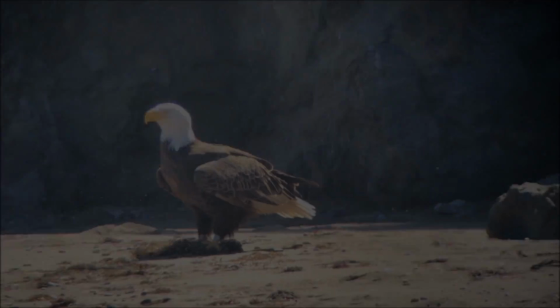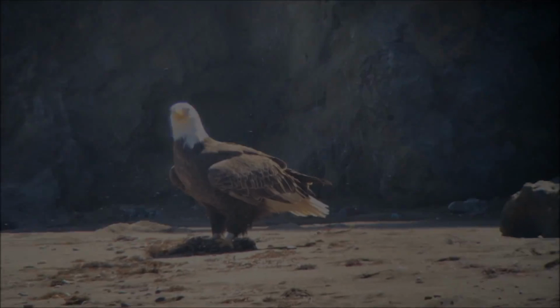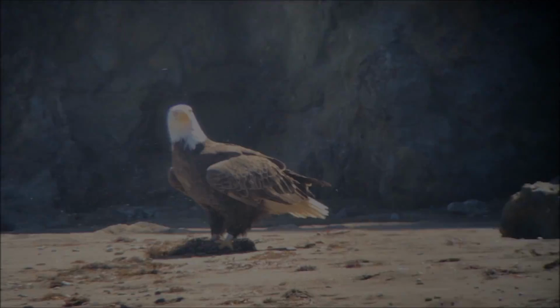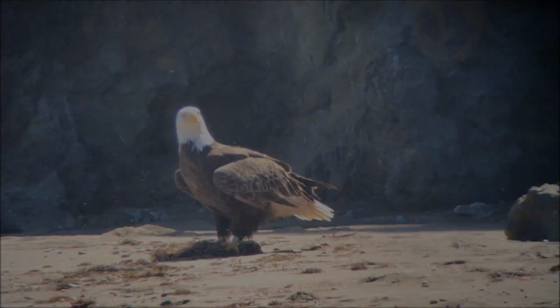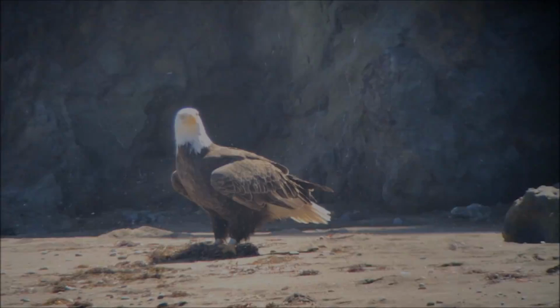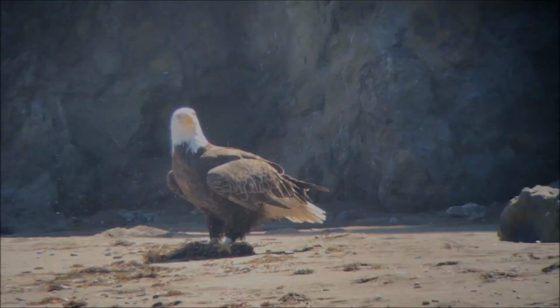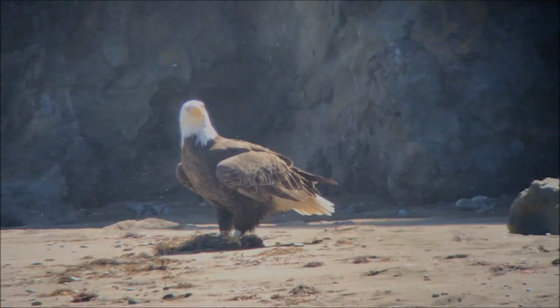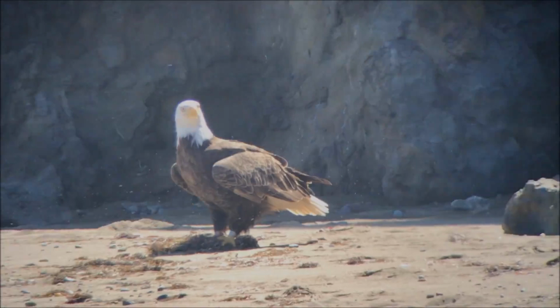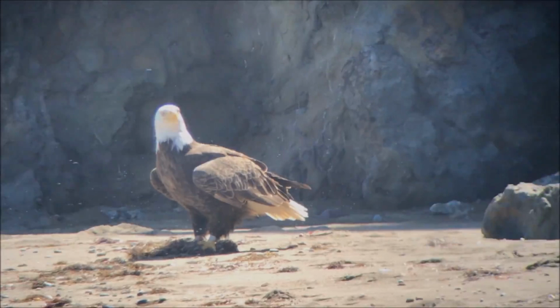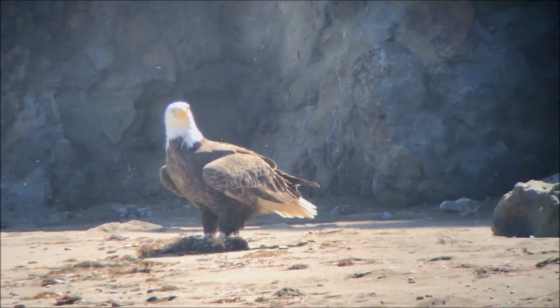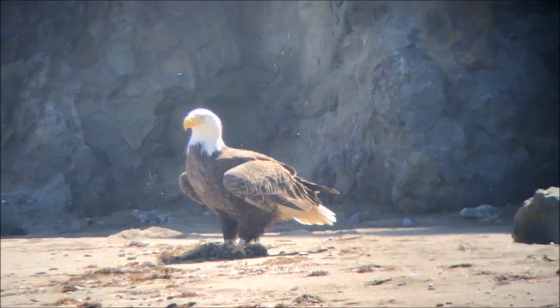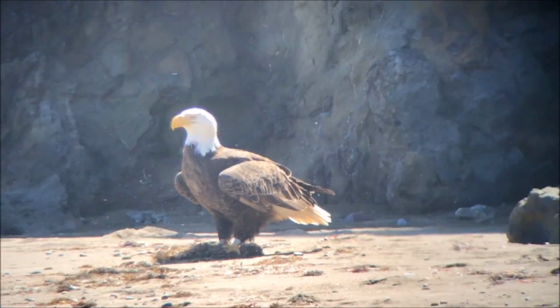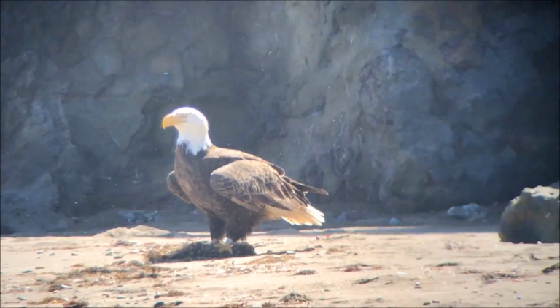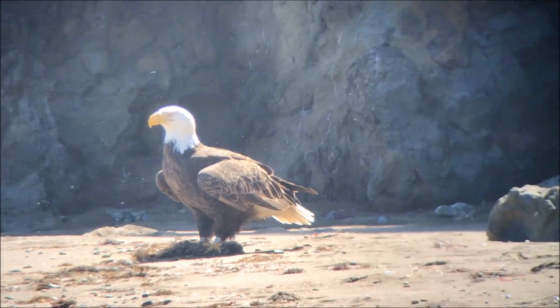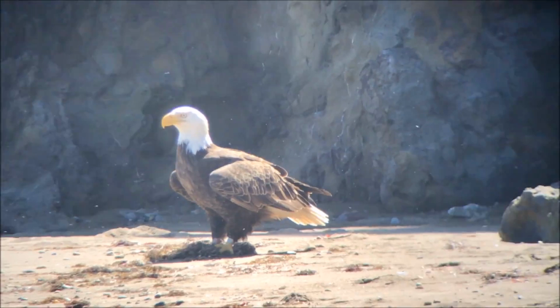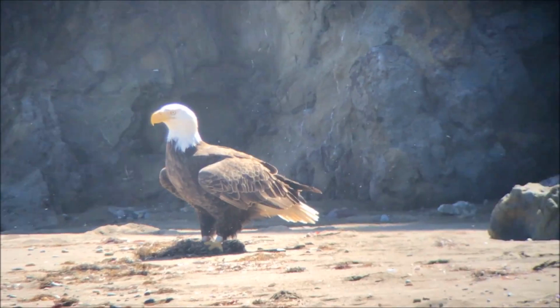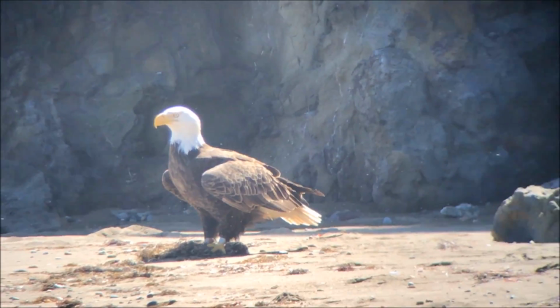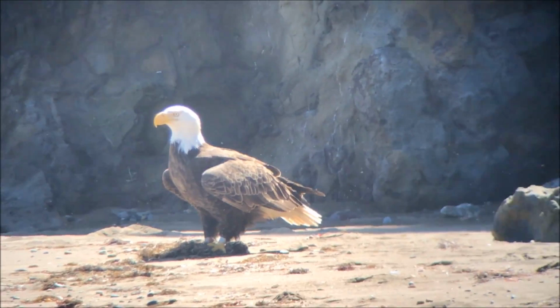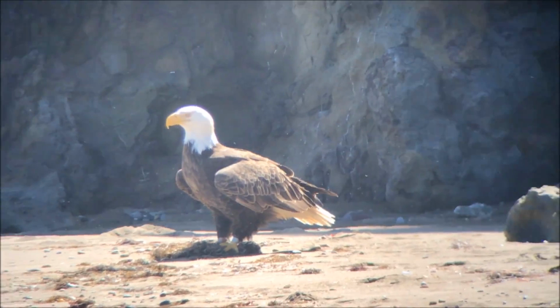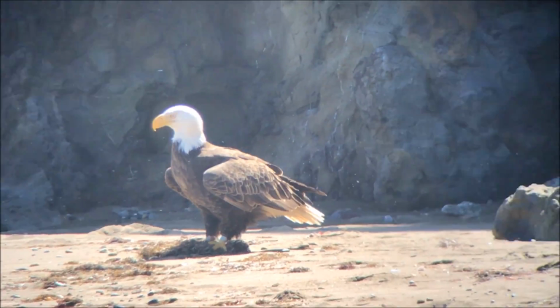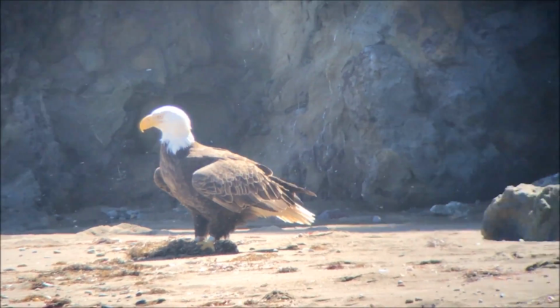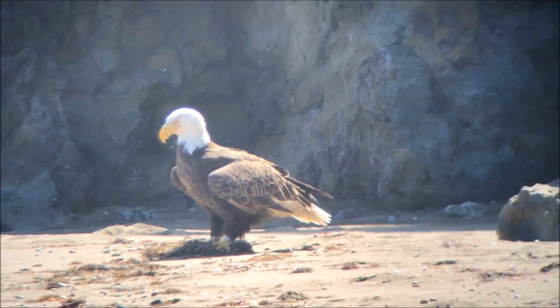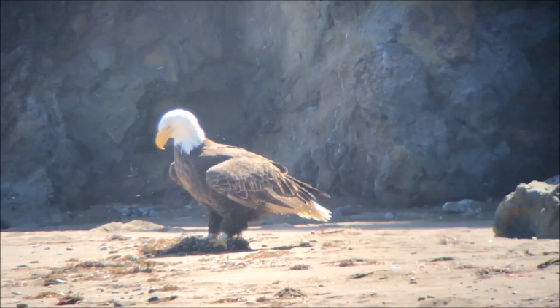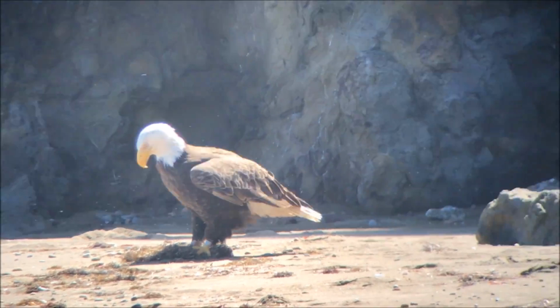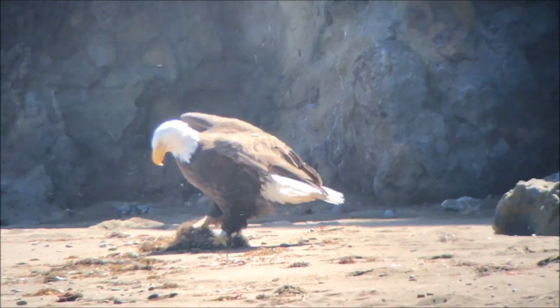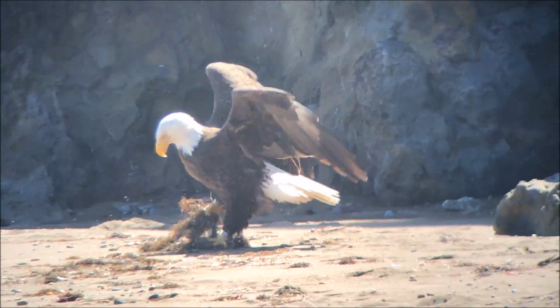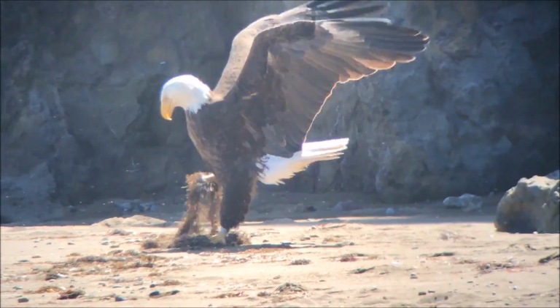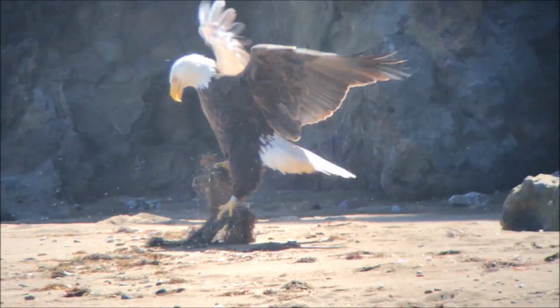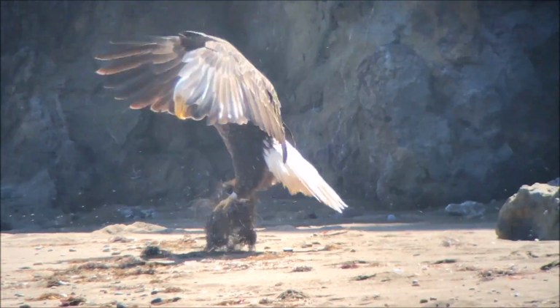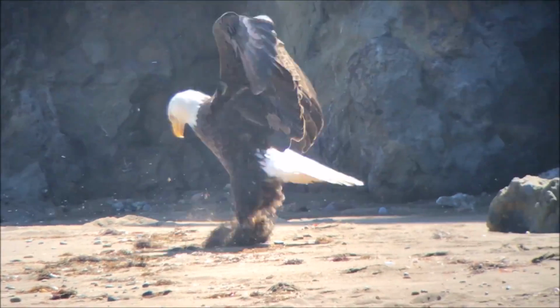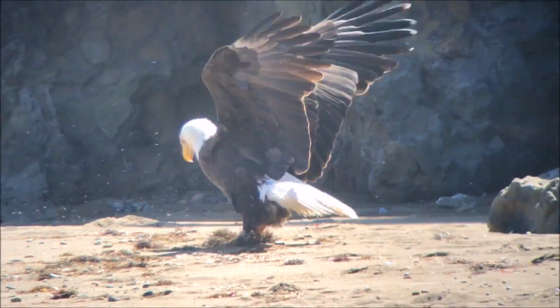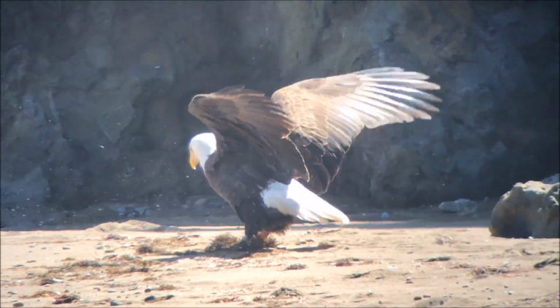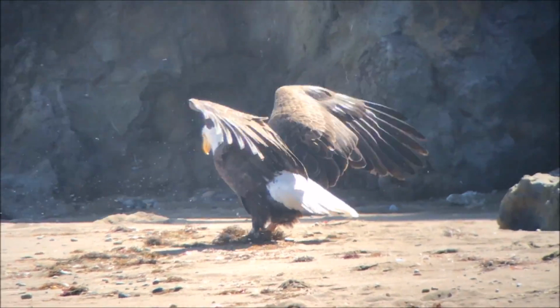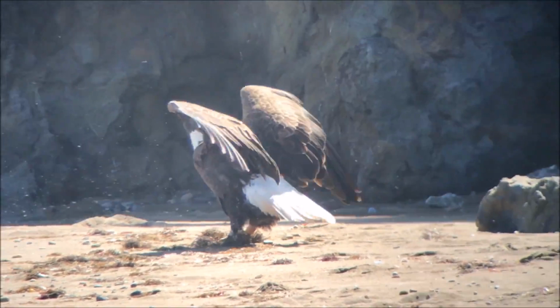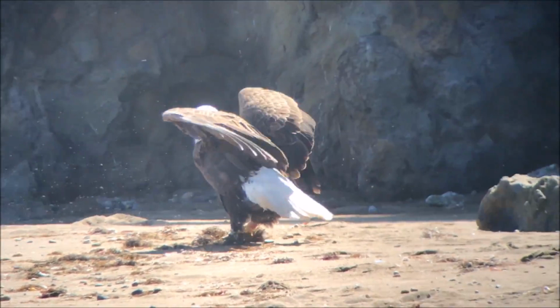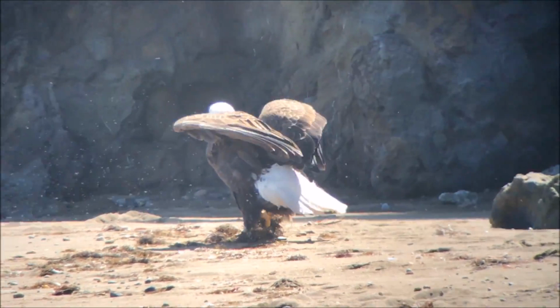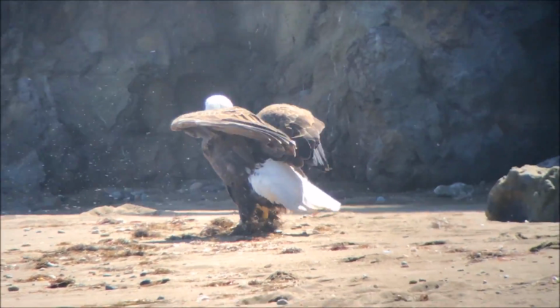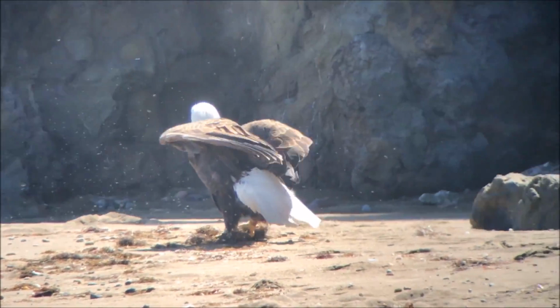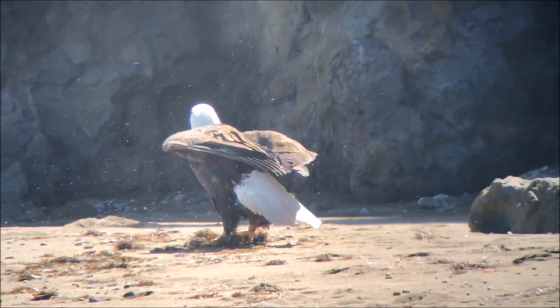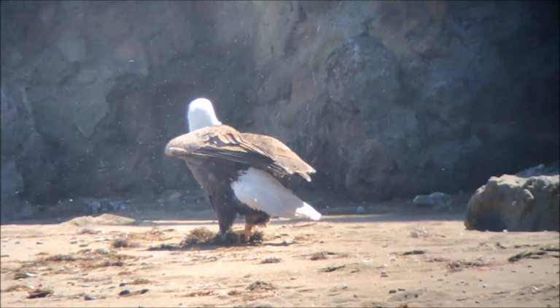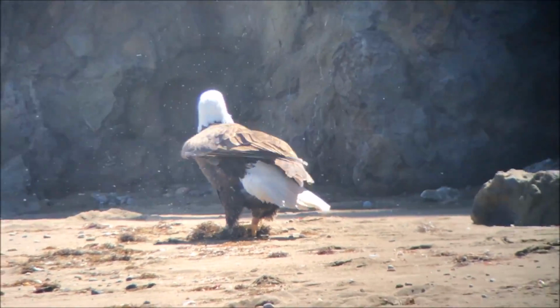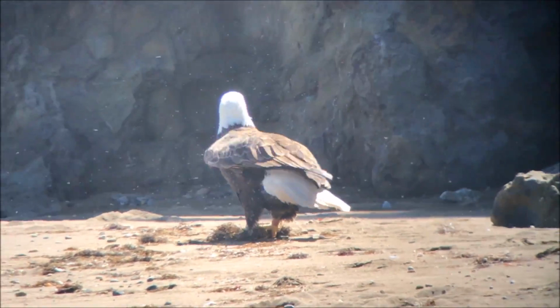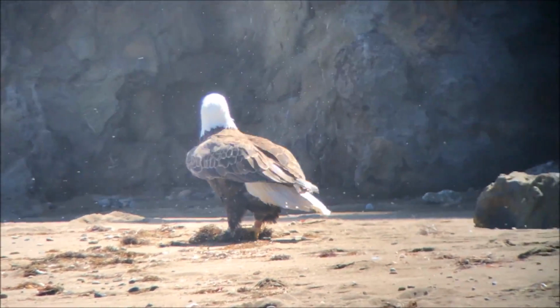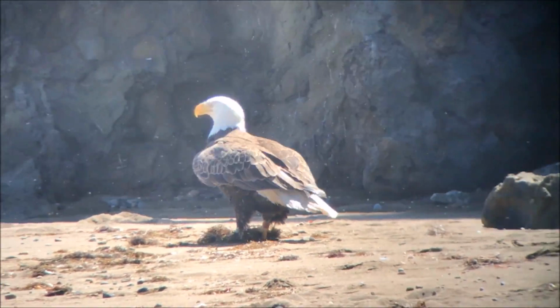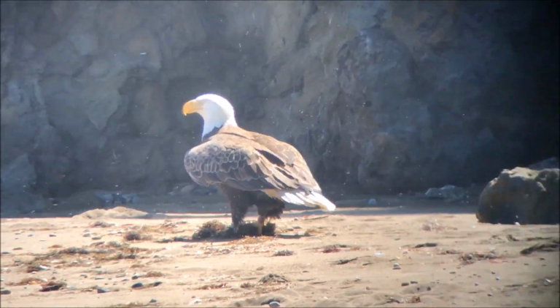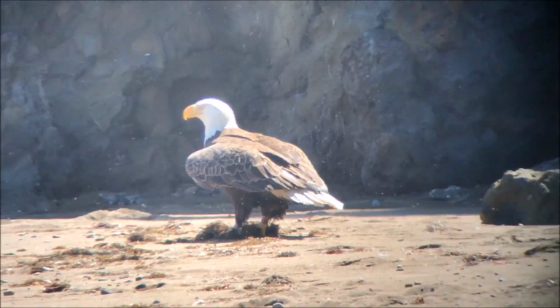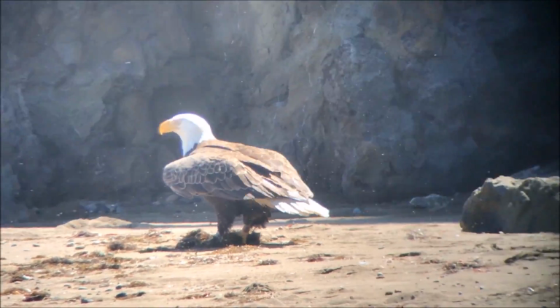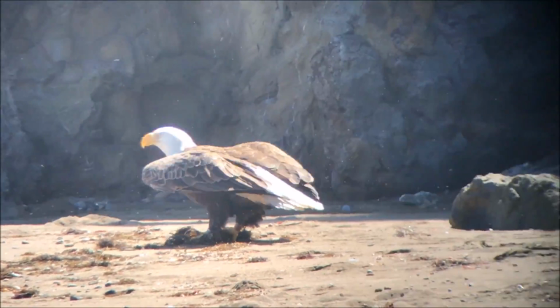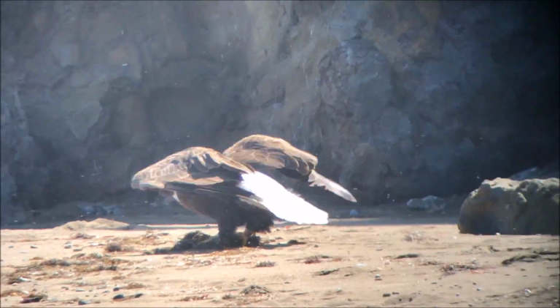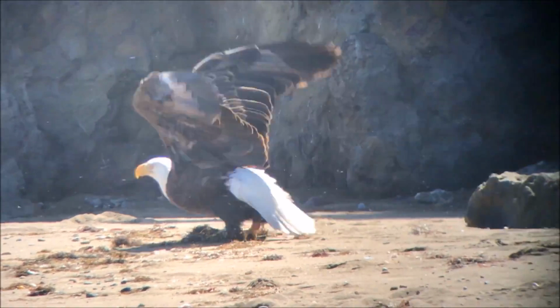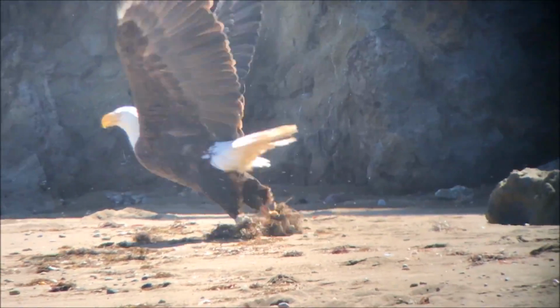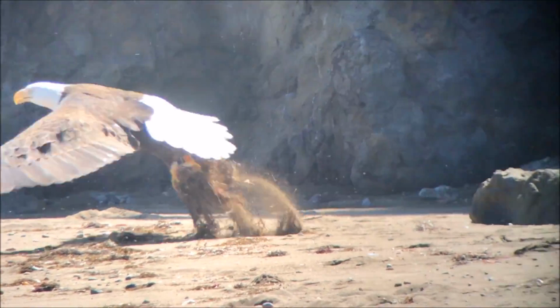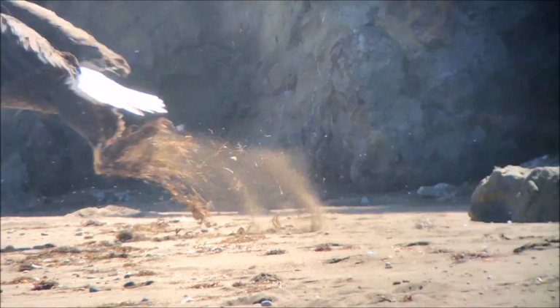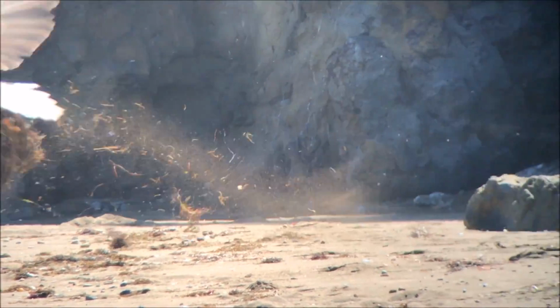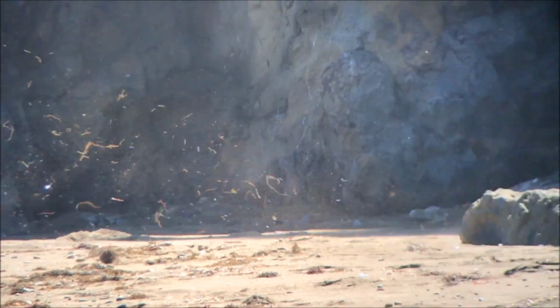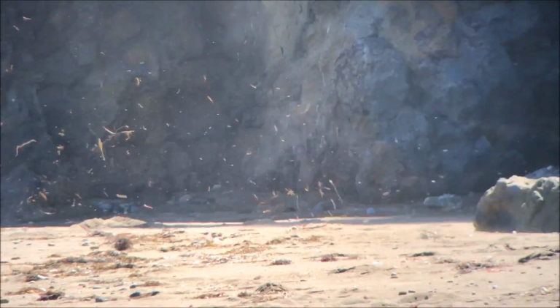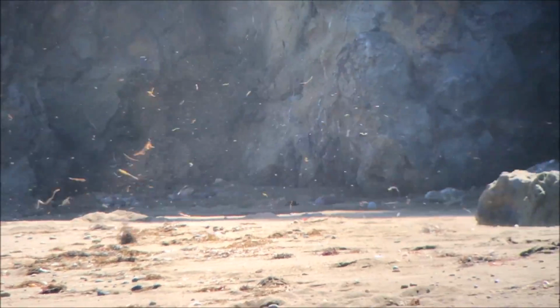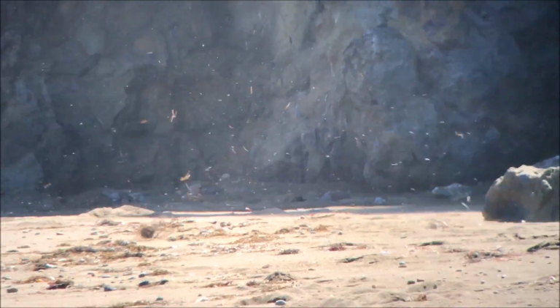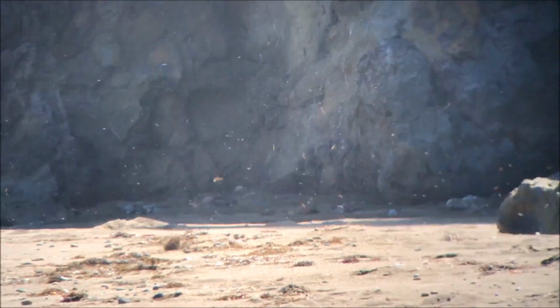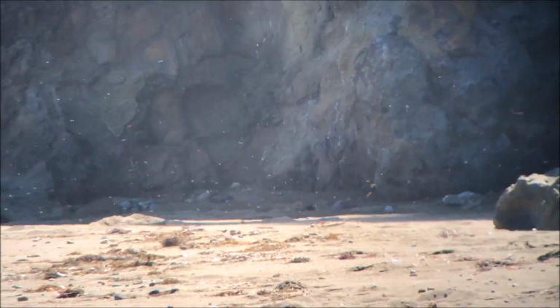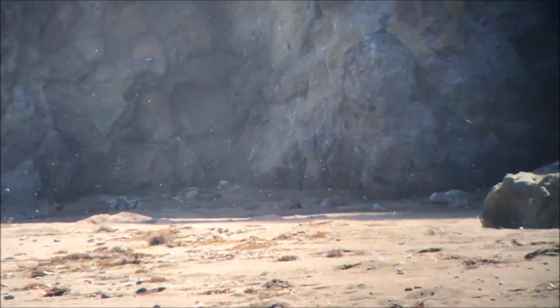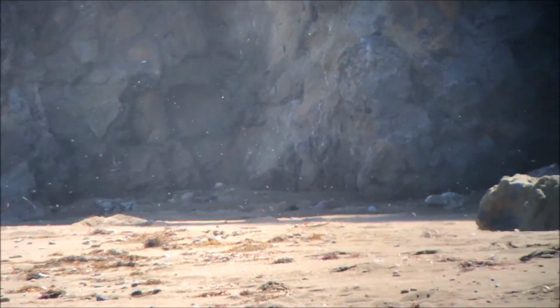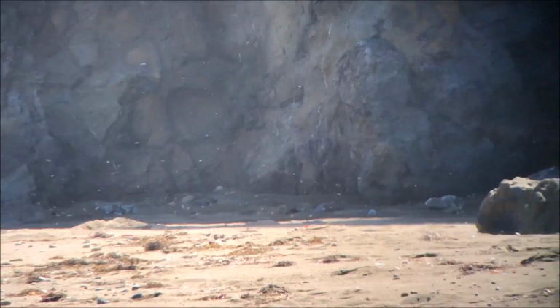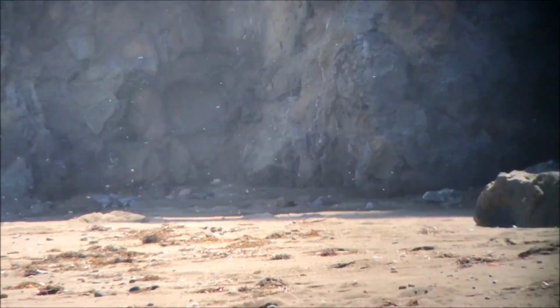Here's one of the Rattlesnake birds that just flew down to the beach. Looks like it's playing around with some seaweed.